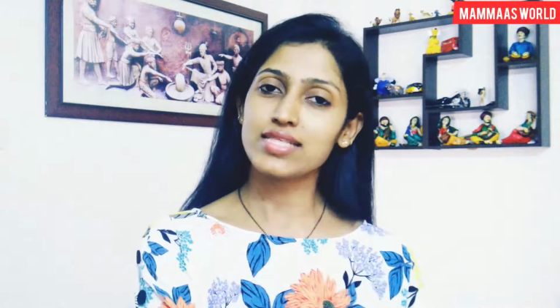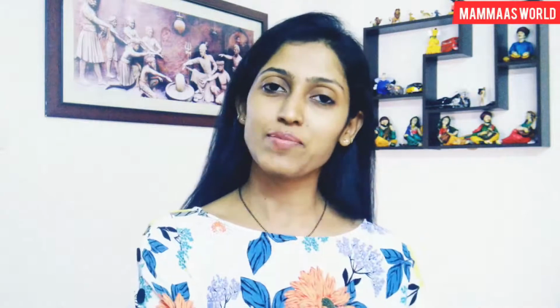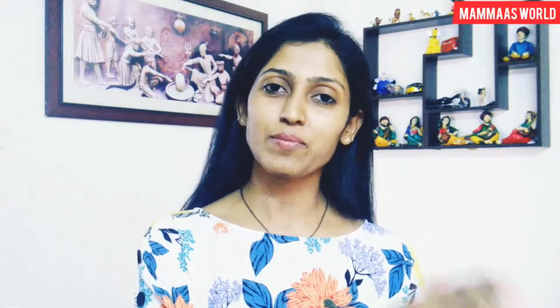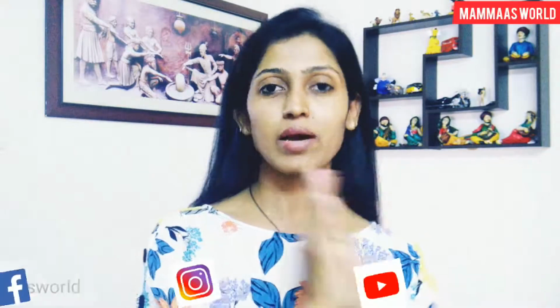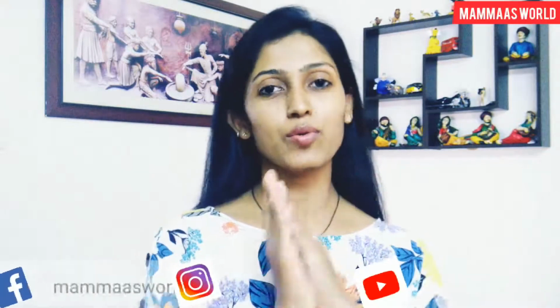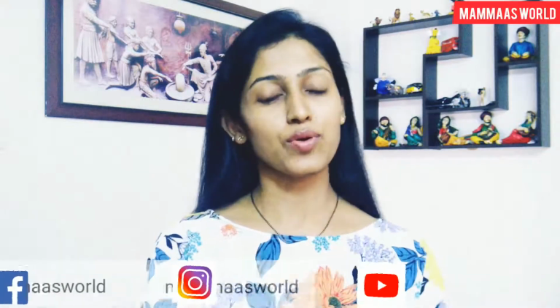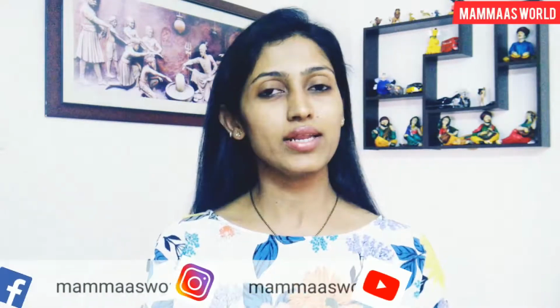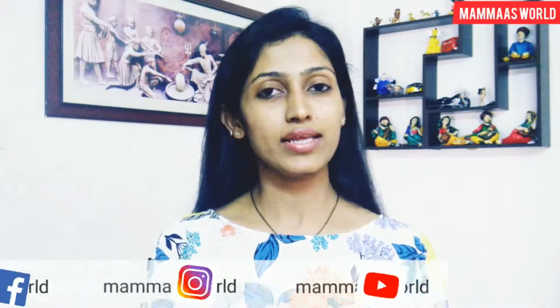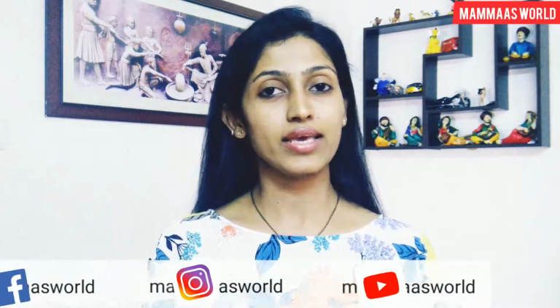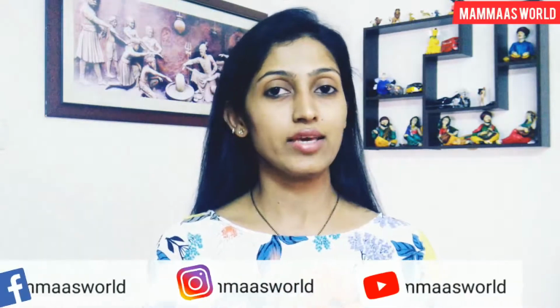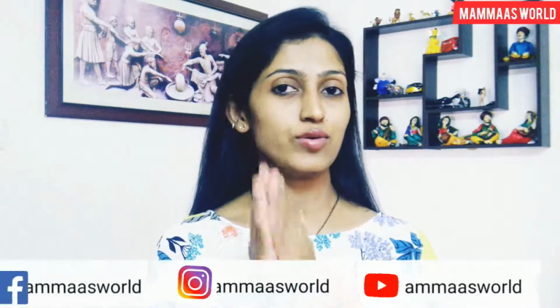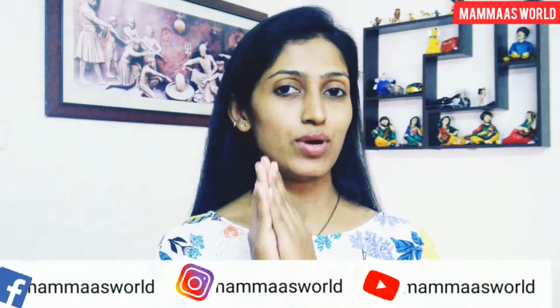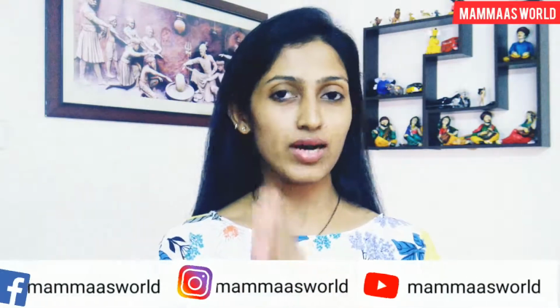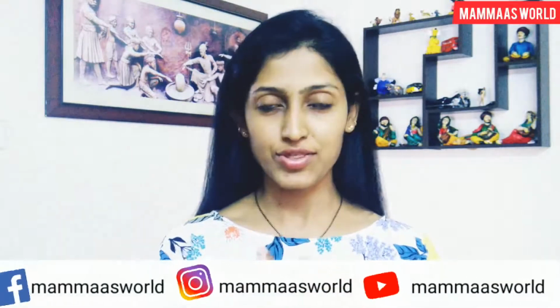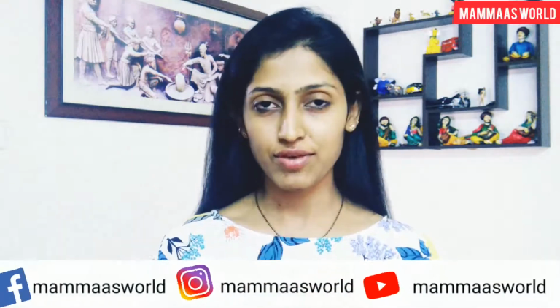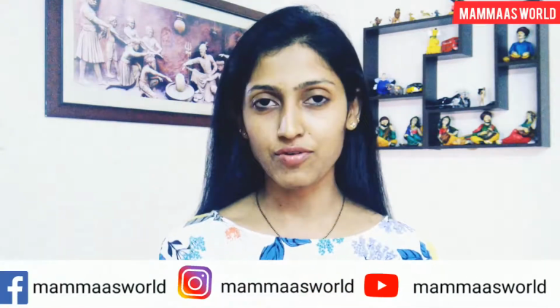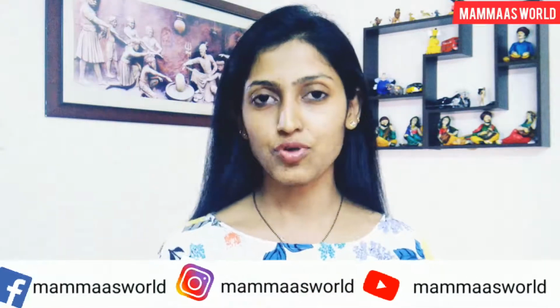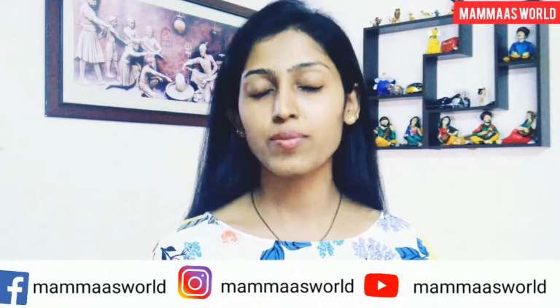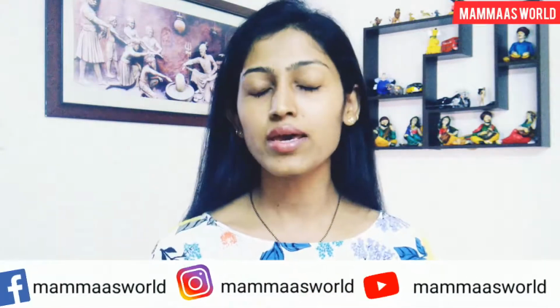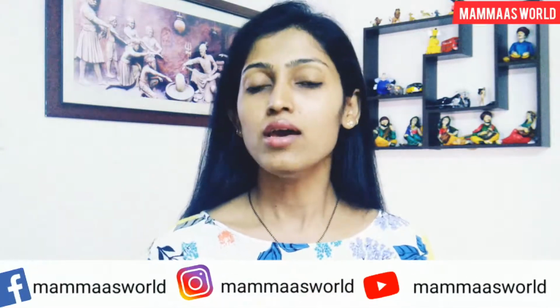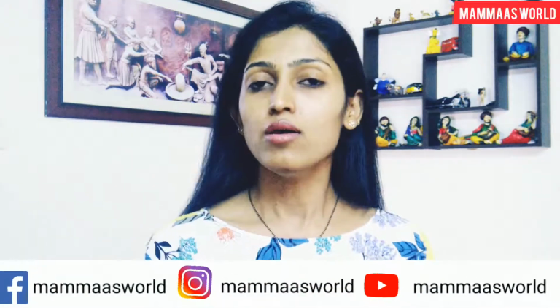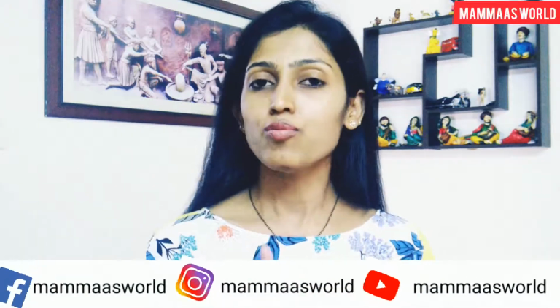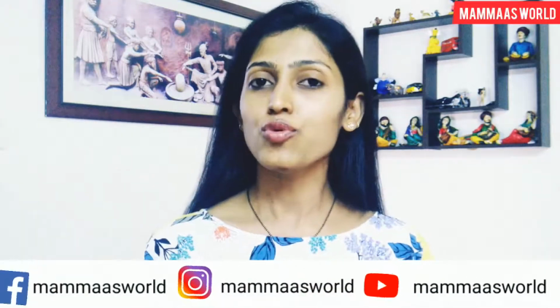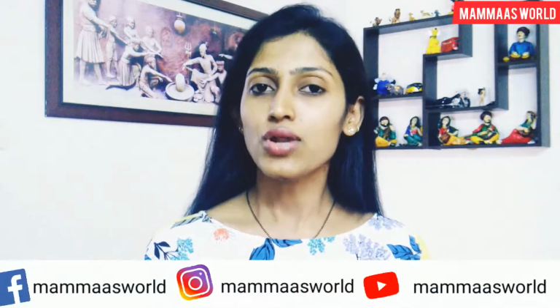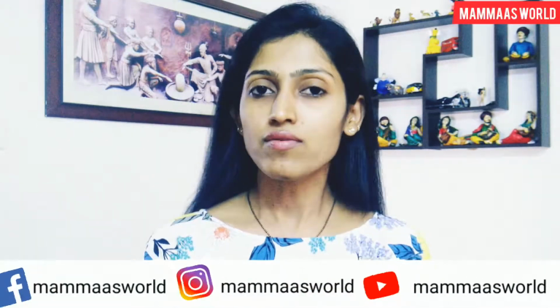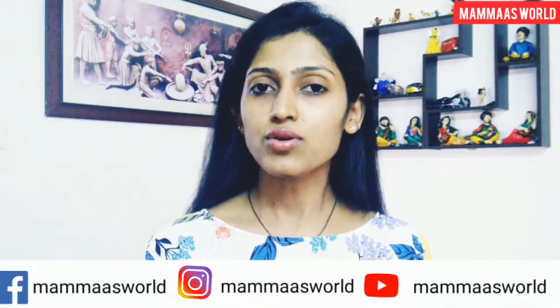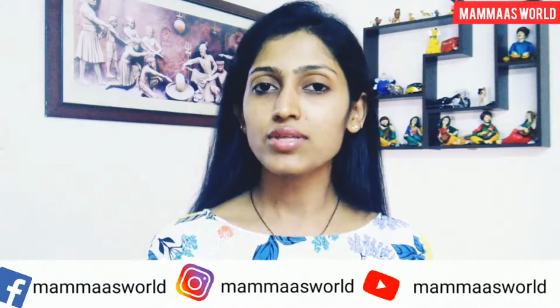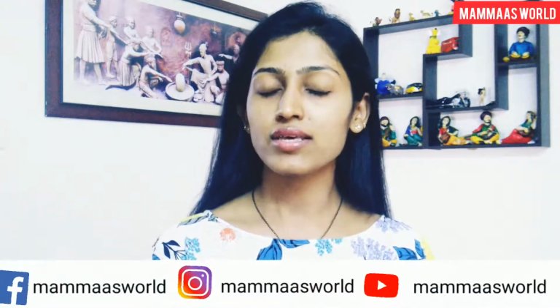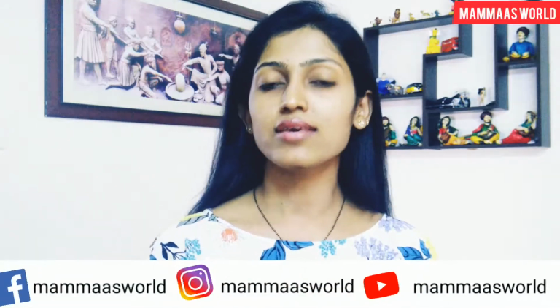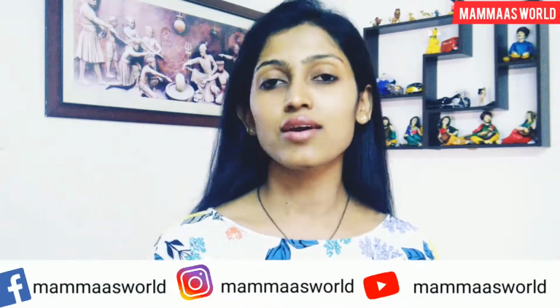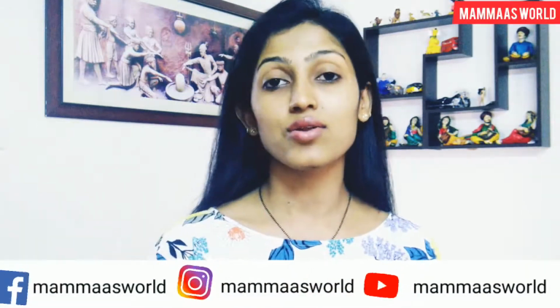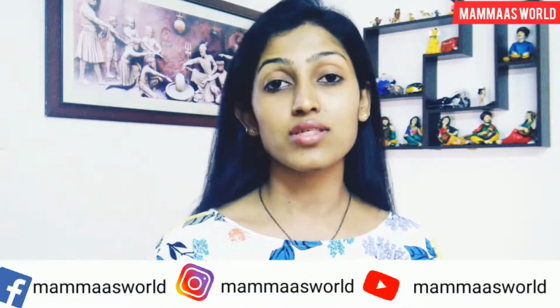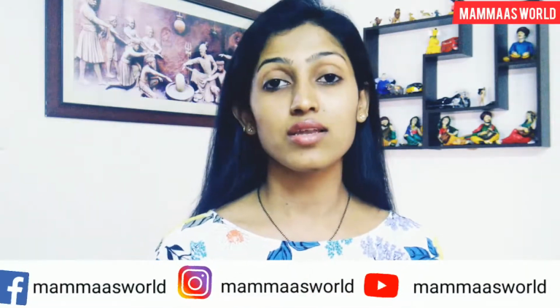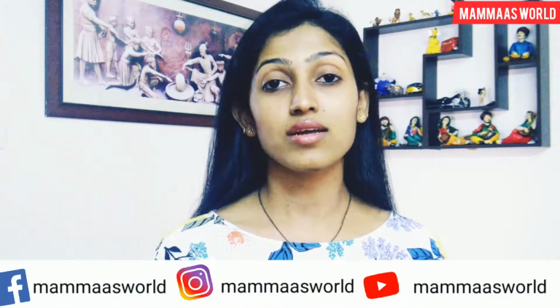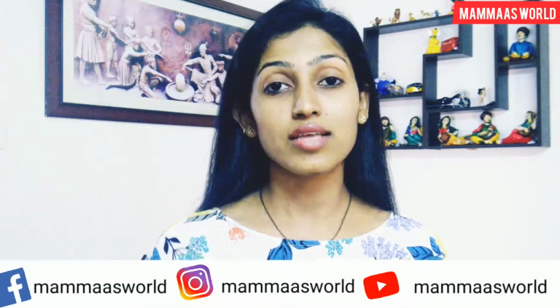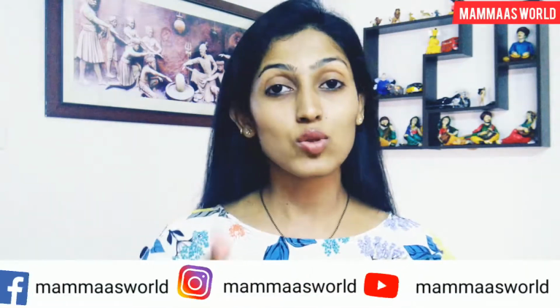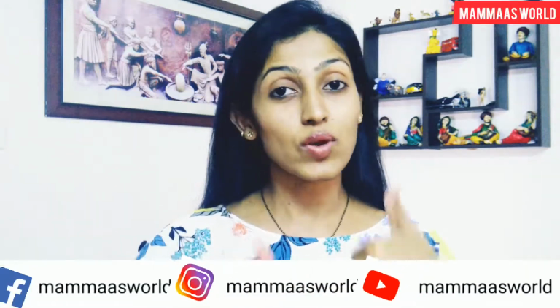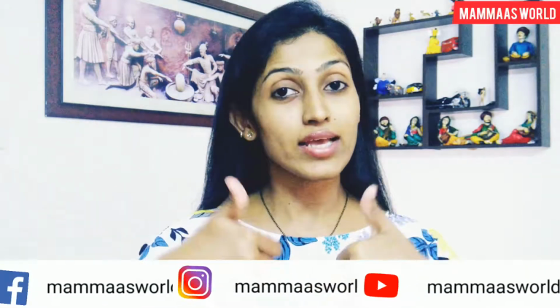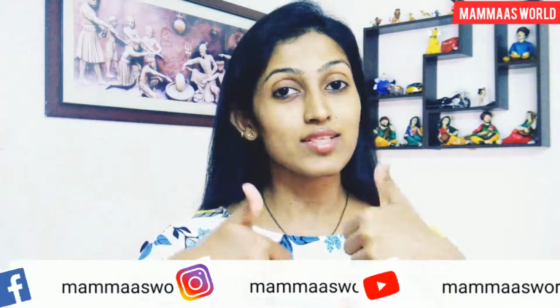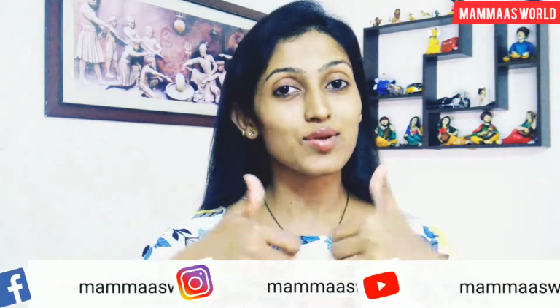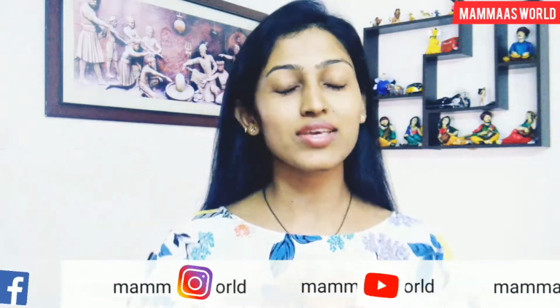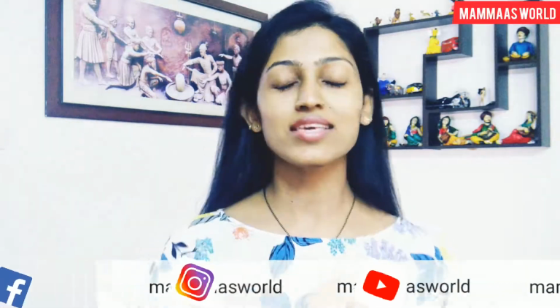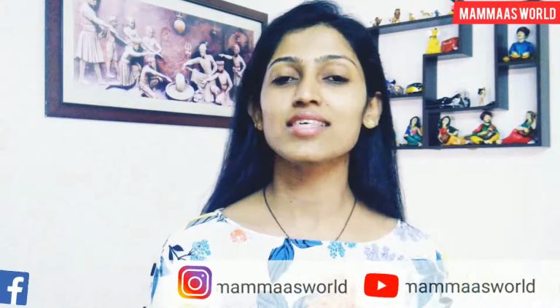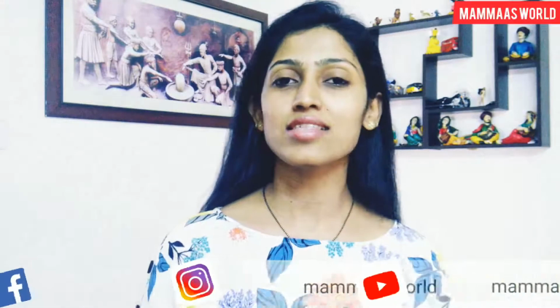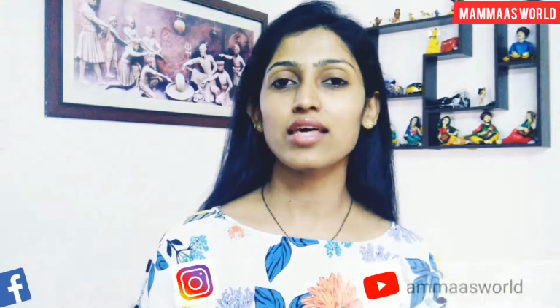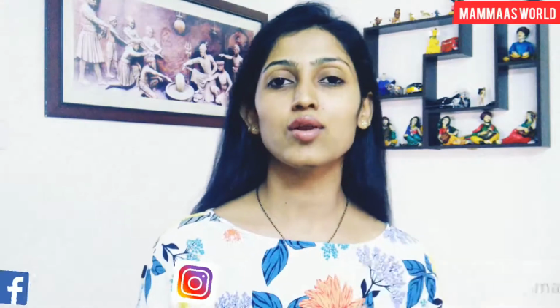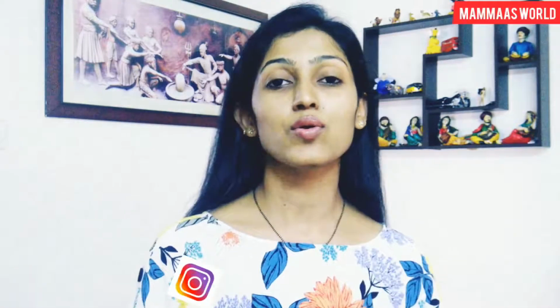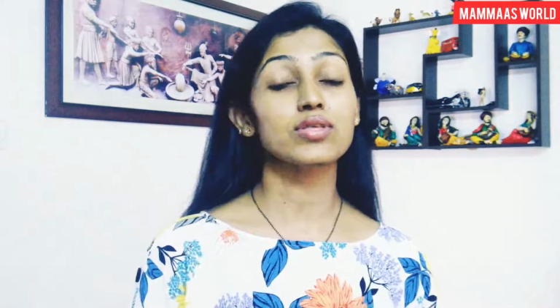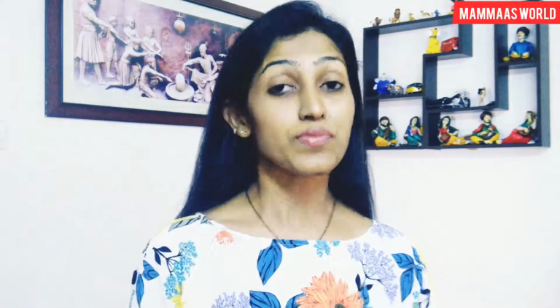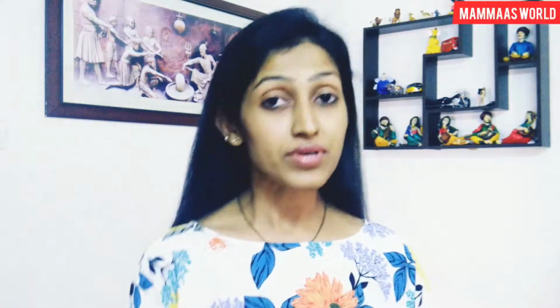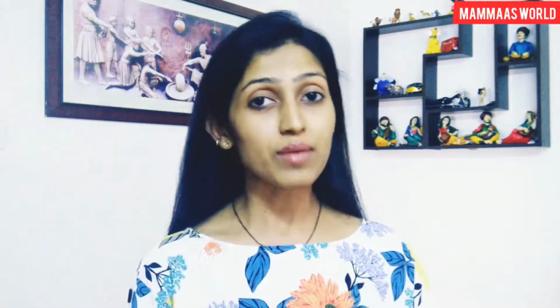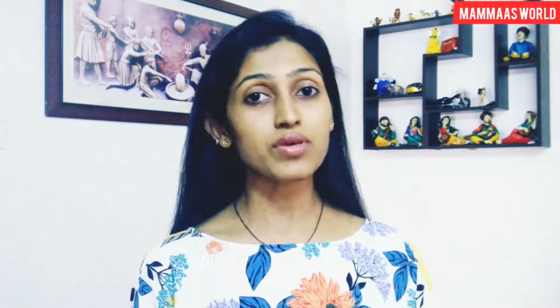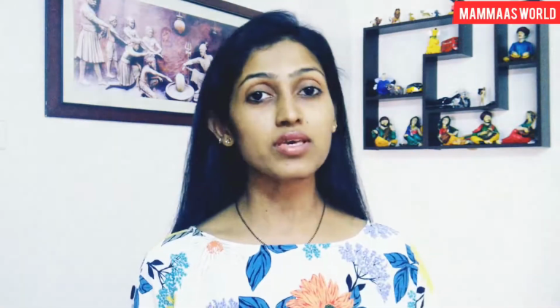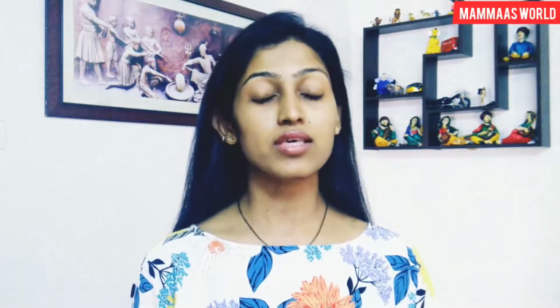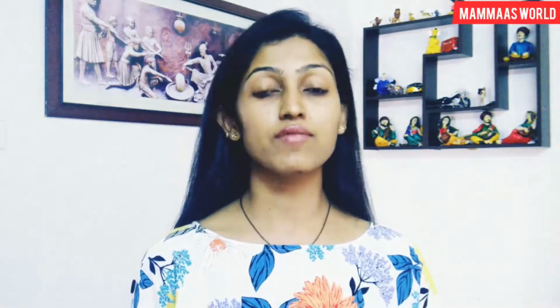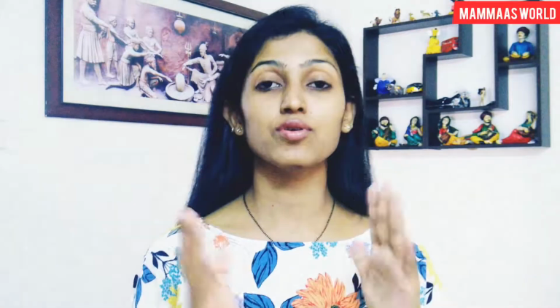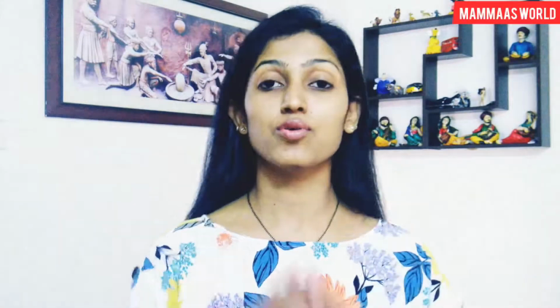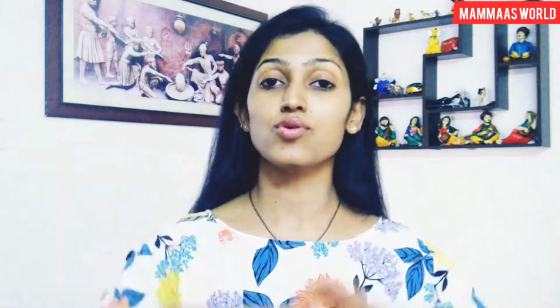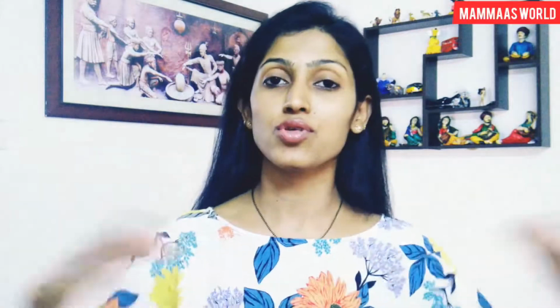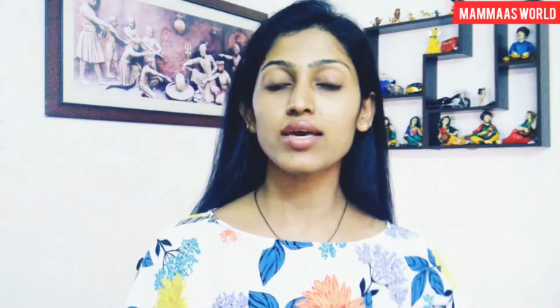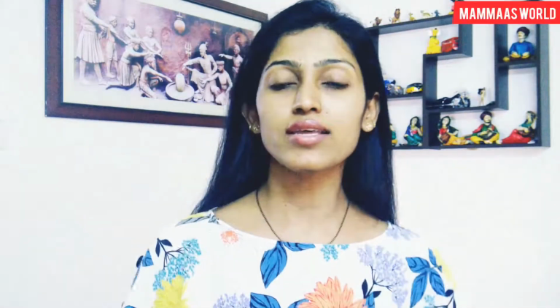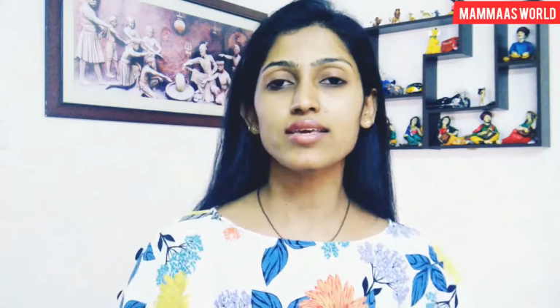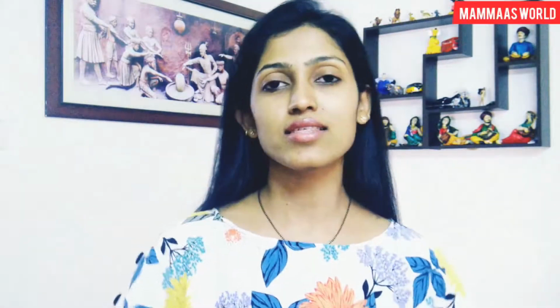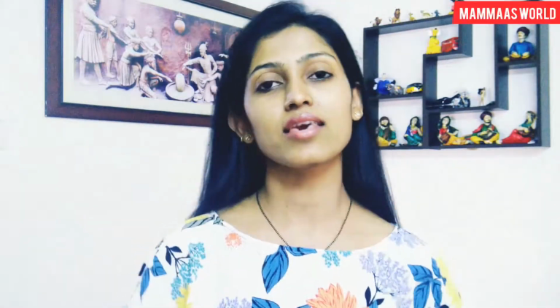I have brought this recipe in today's video. If you like this video, please like and subscribe, and share this video.